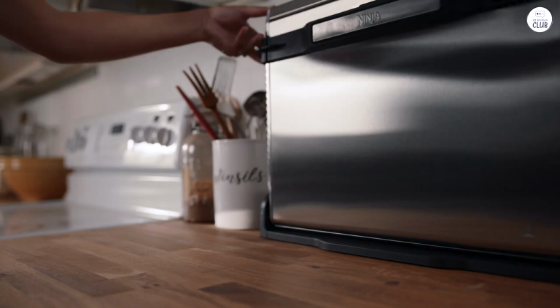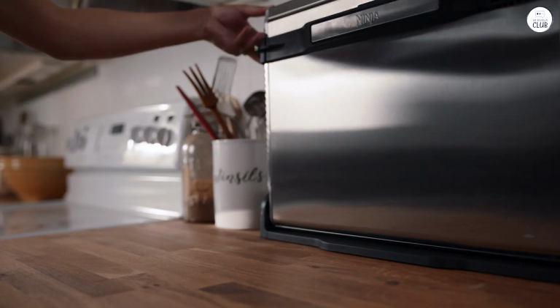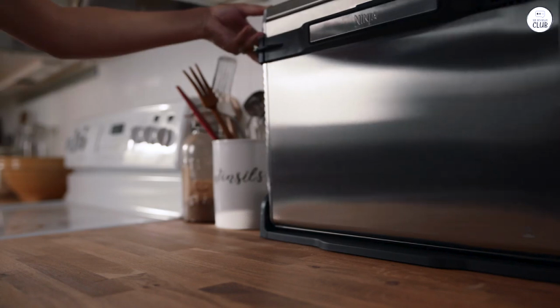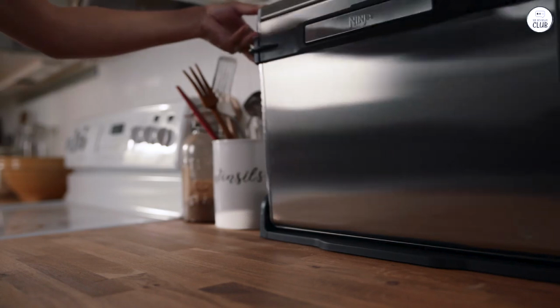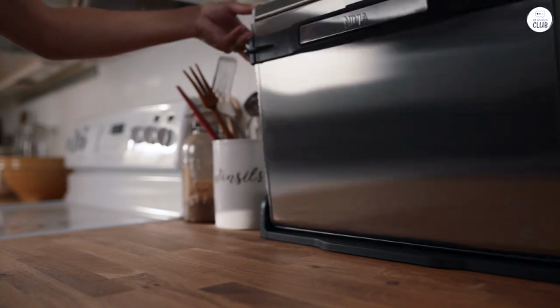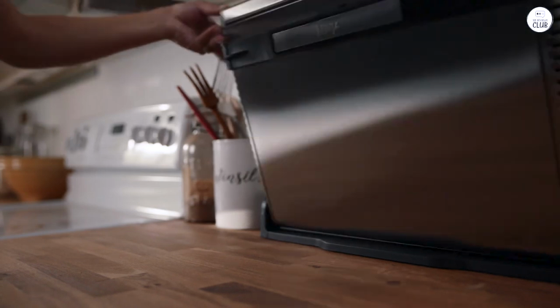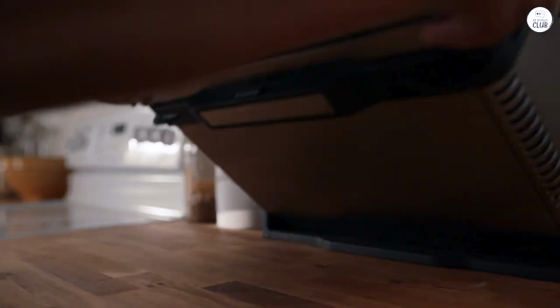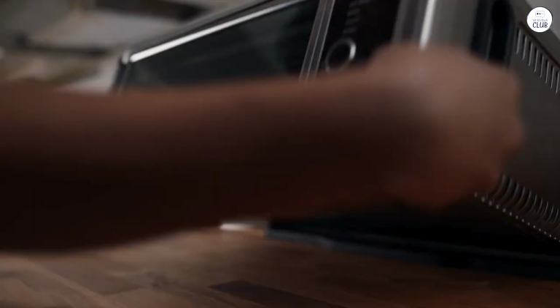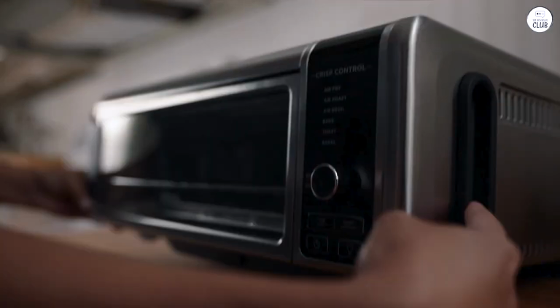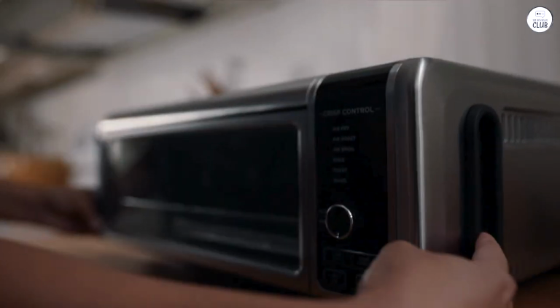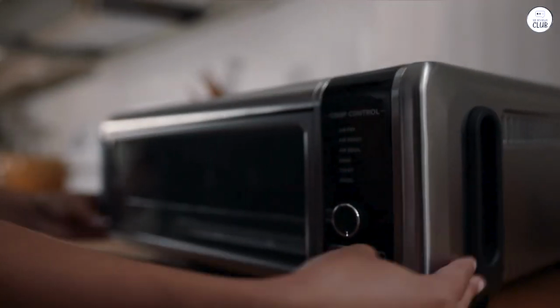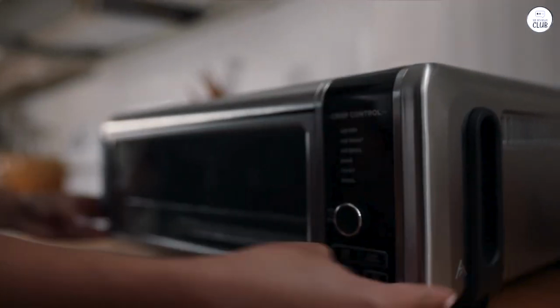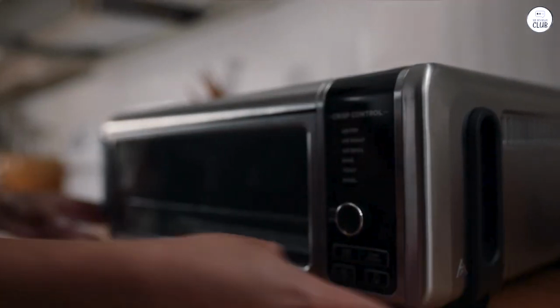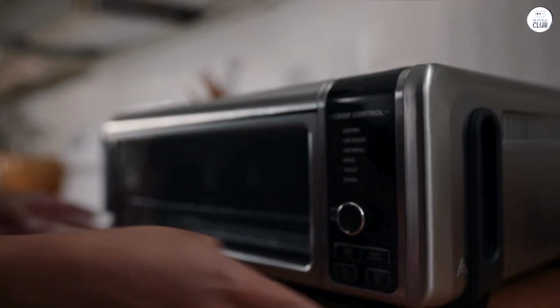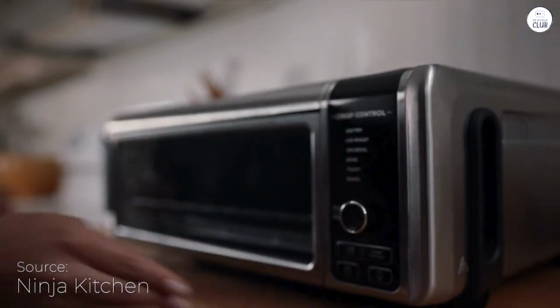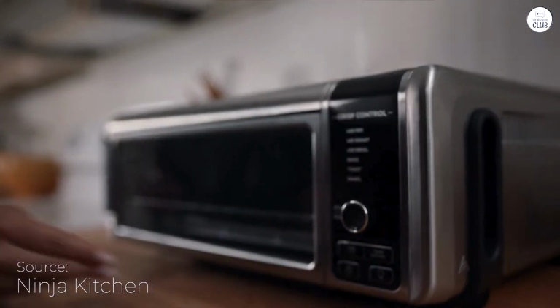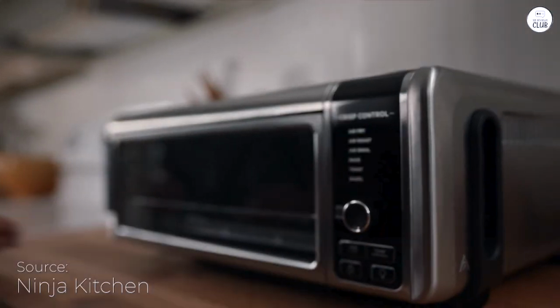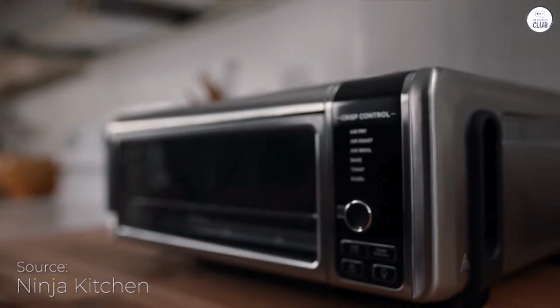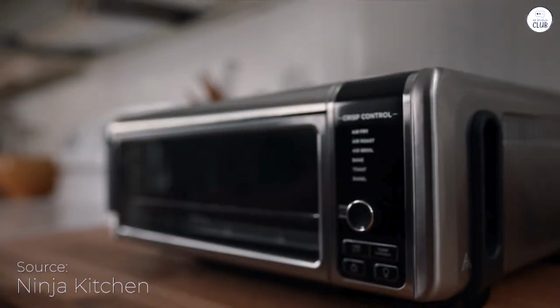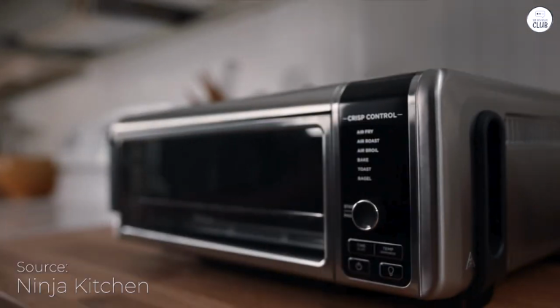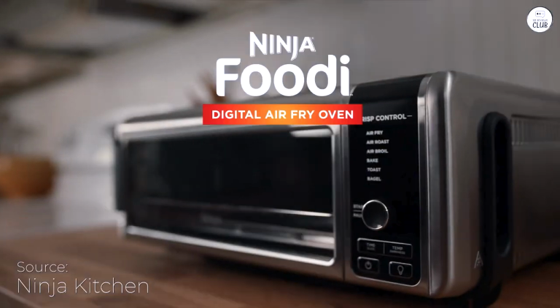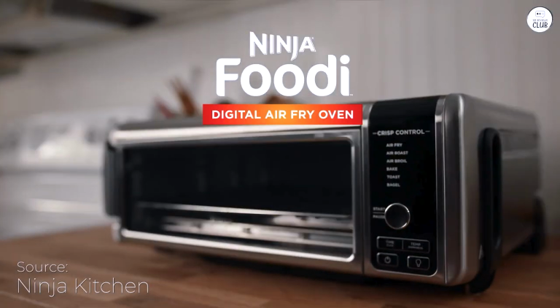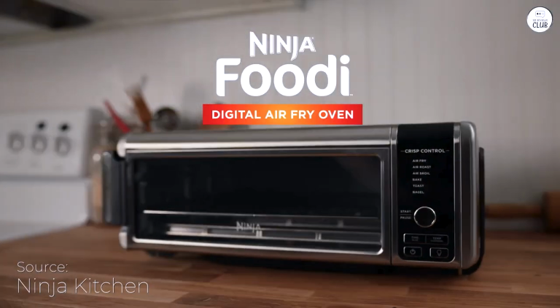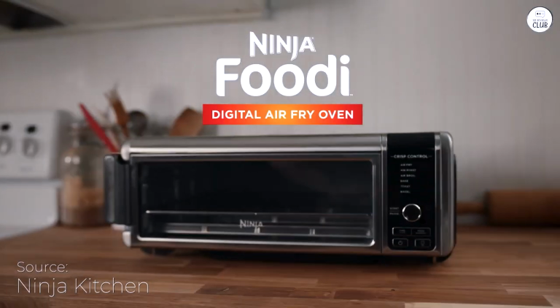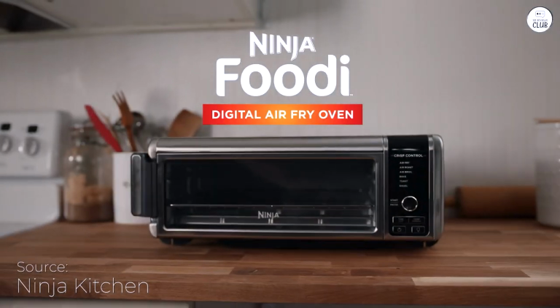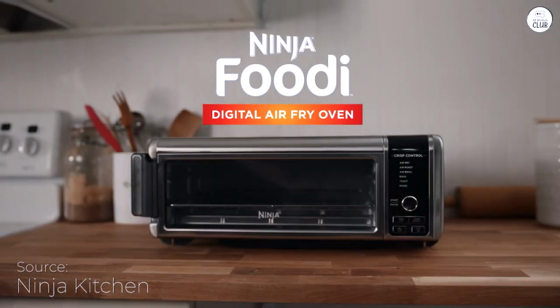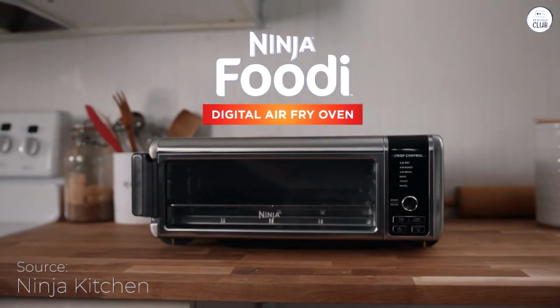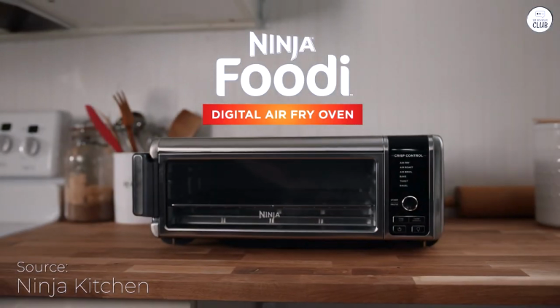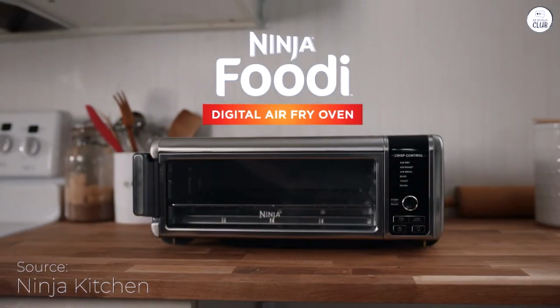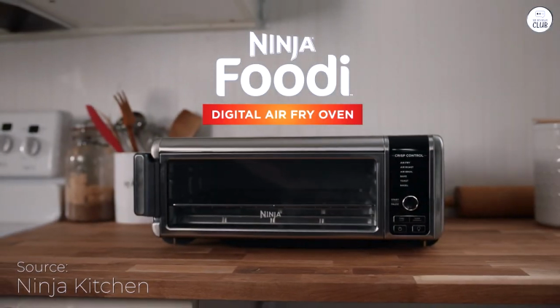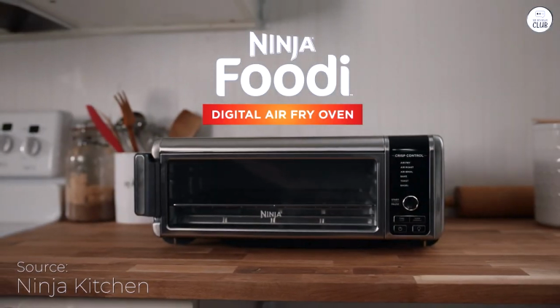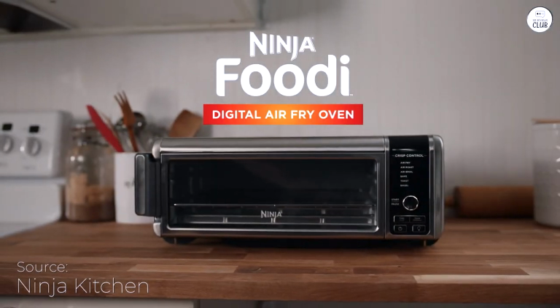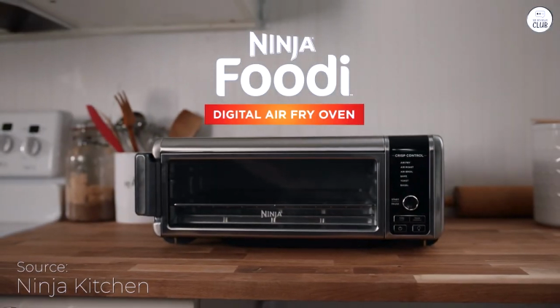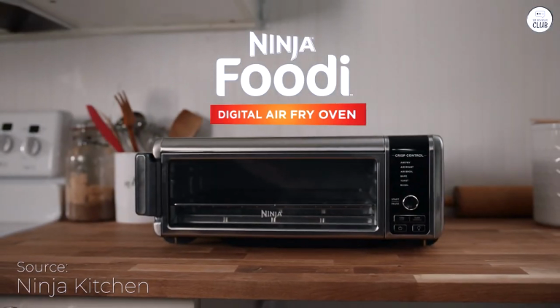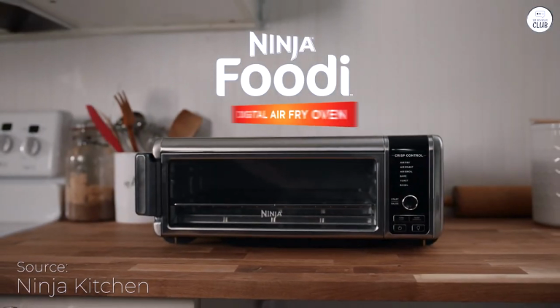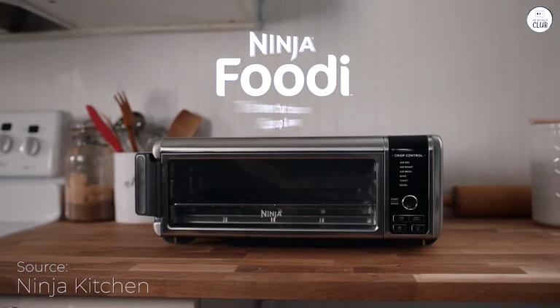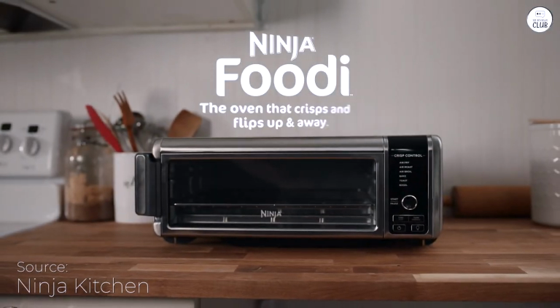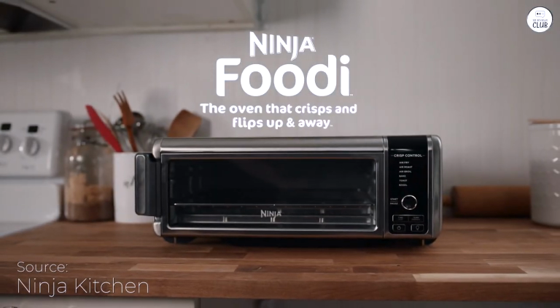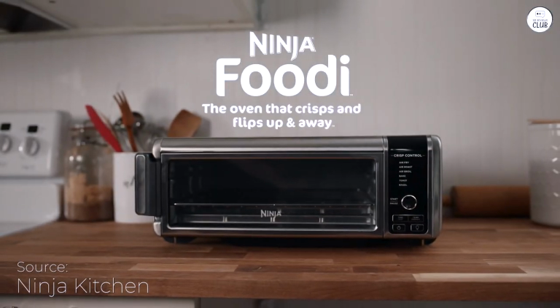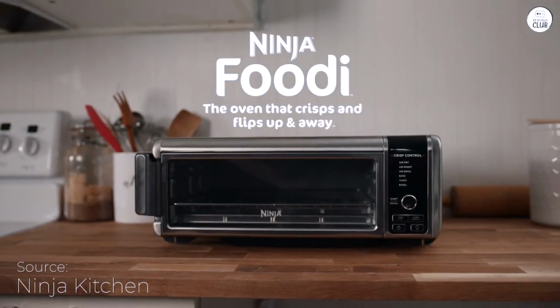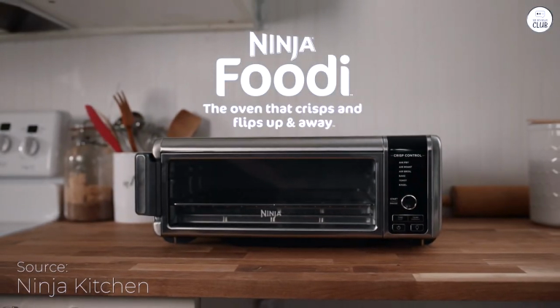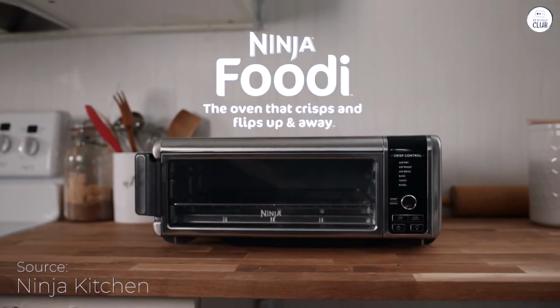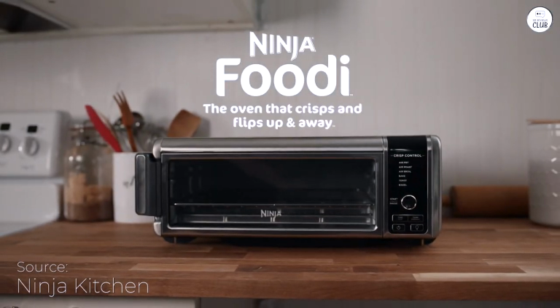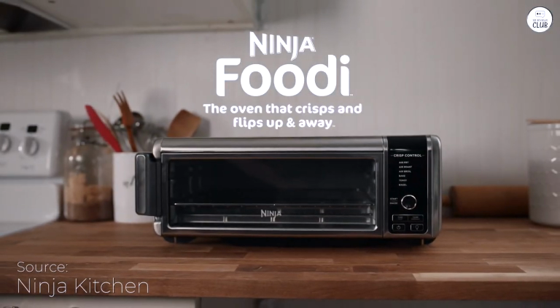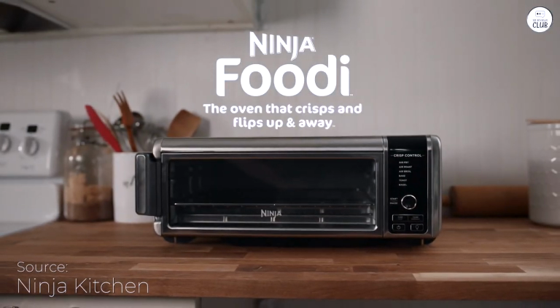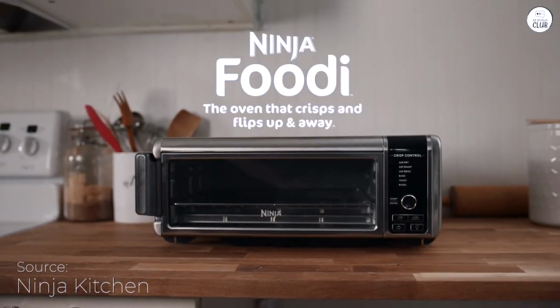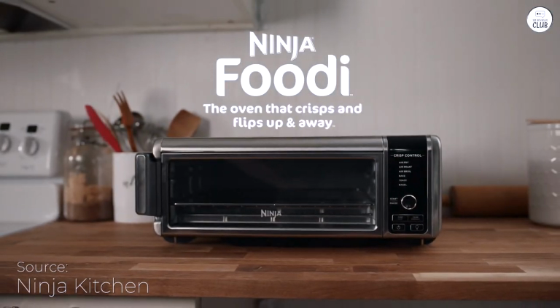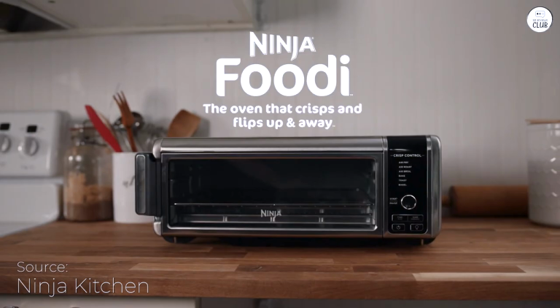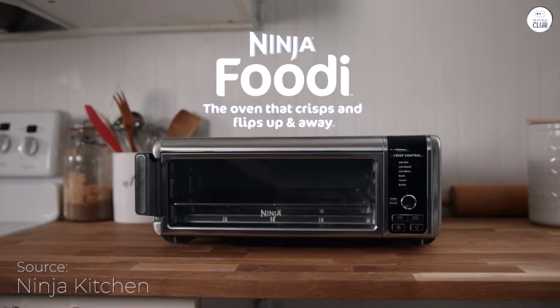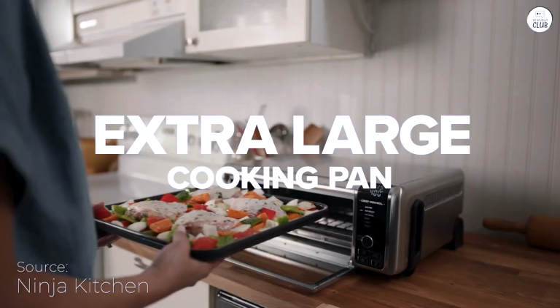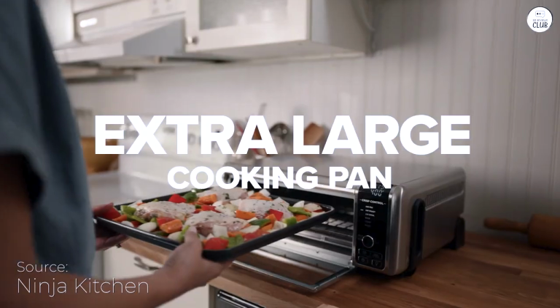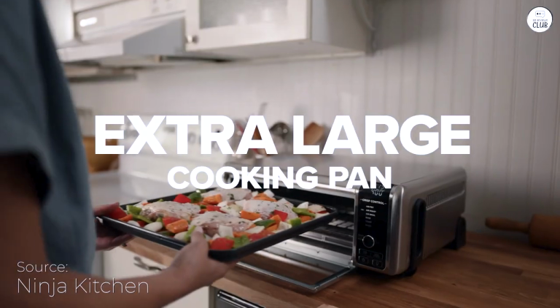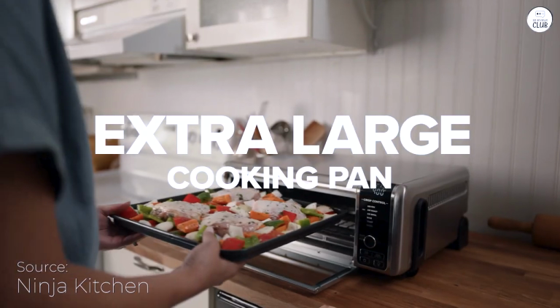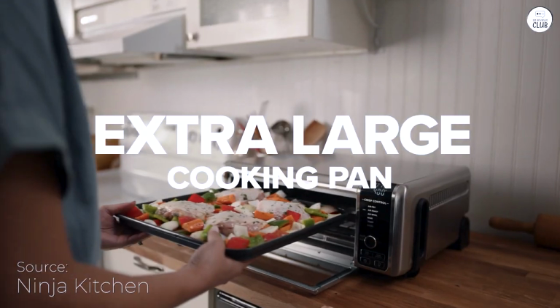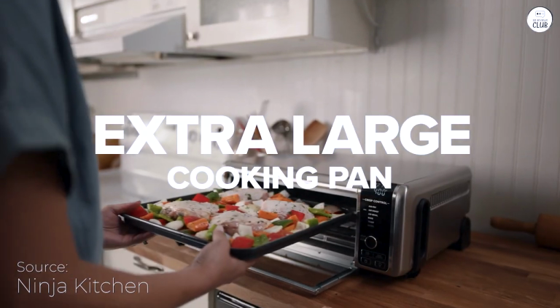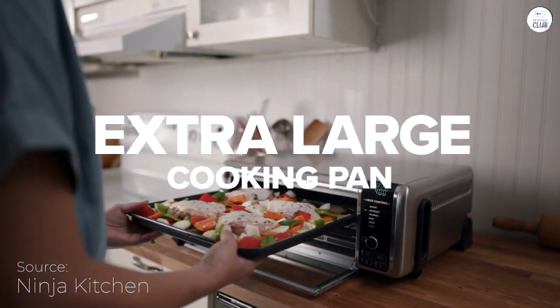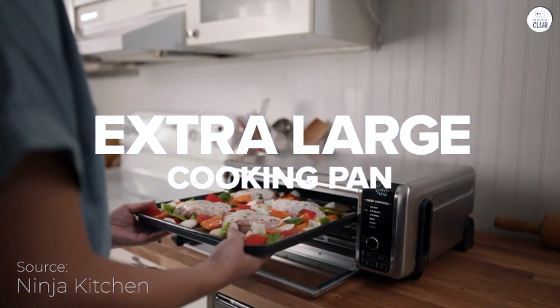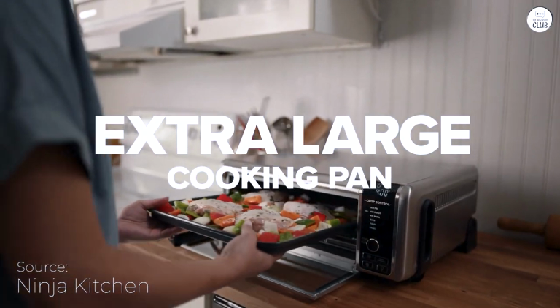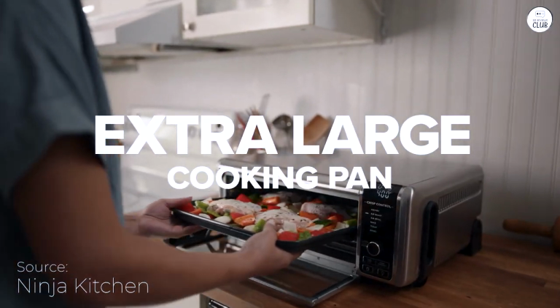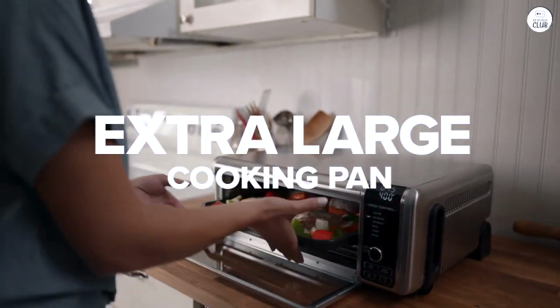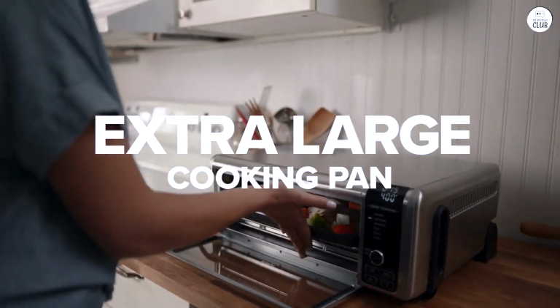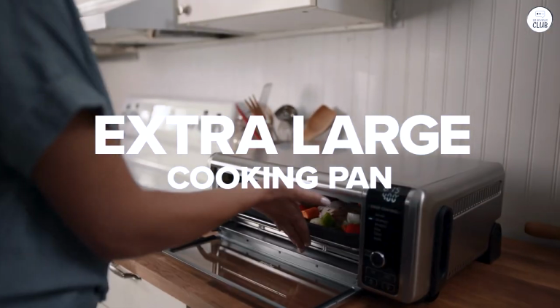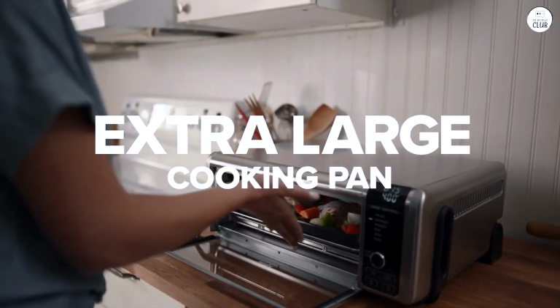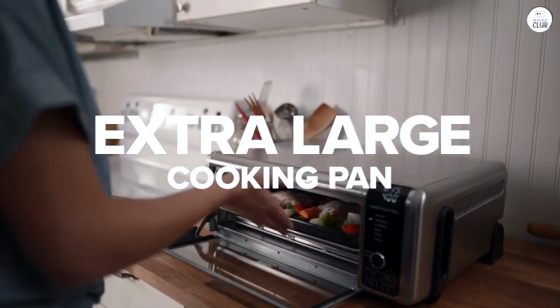Let me talk you through my experience with the Ninja Kitchen Air Fryer Oven. I've been using it for a bit, and there's much to say.